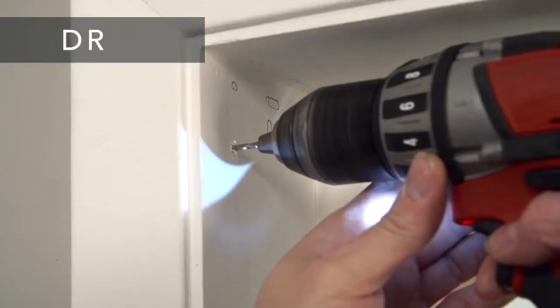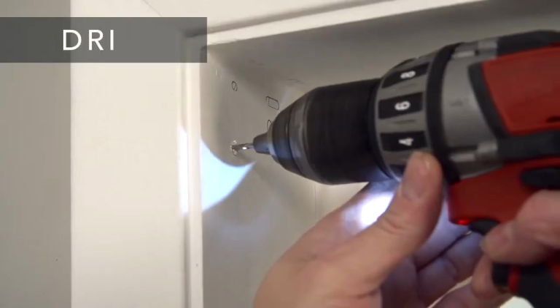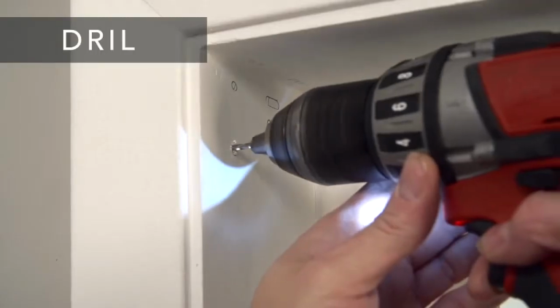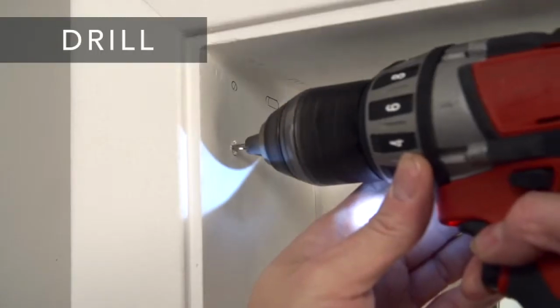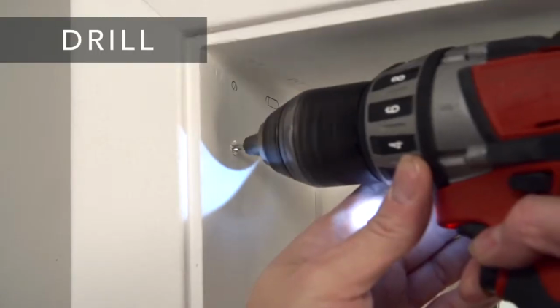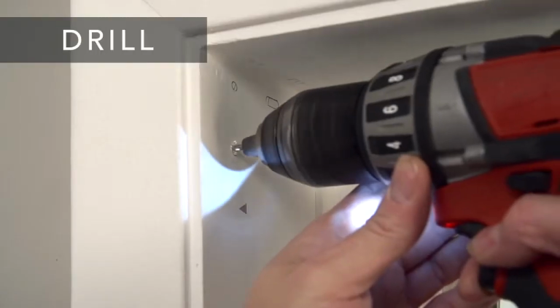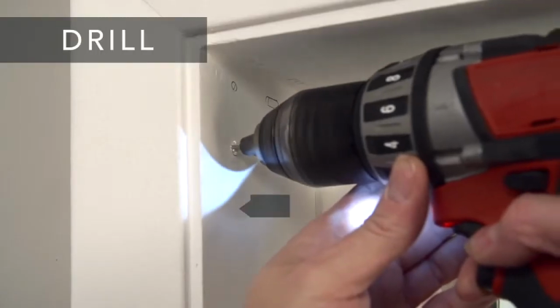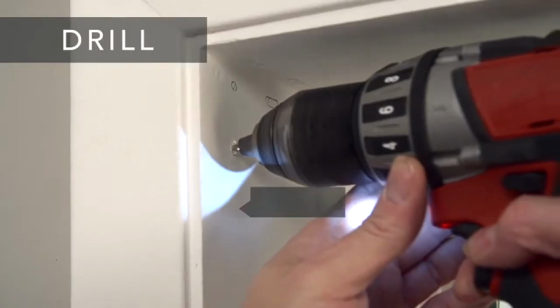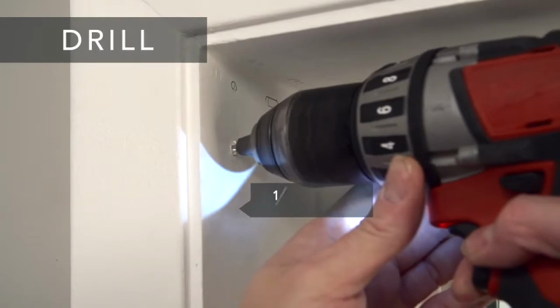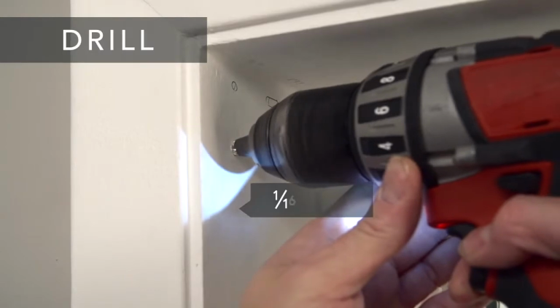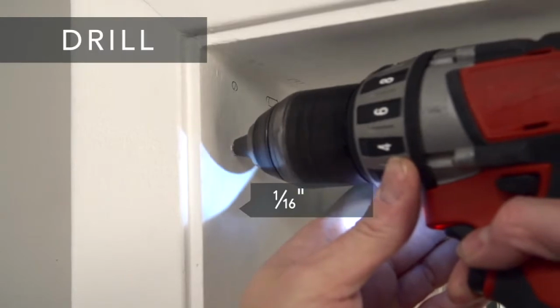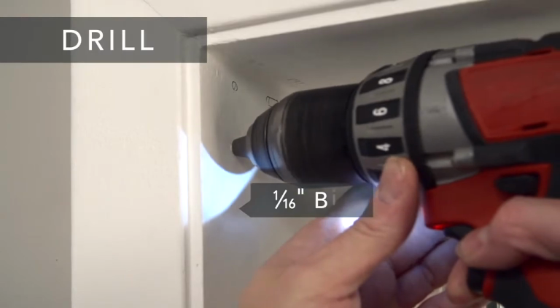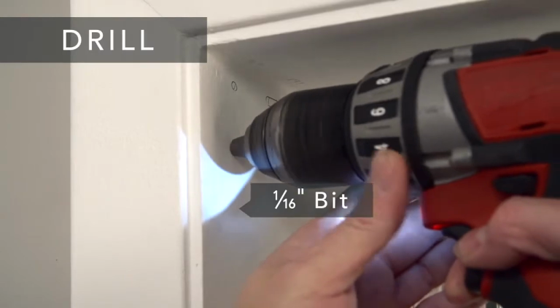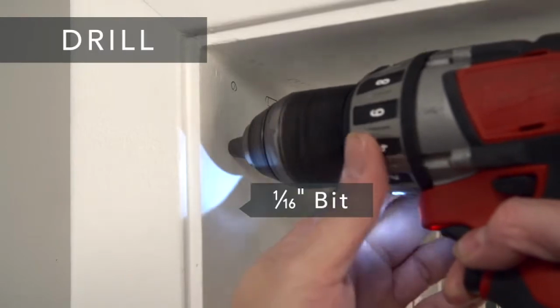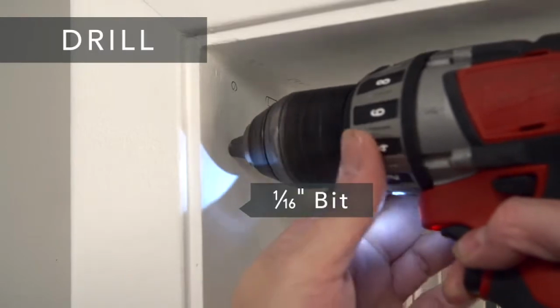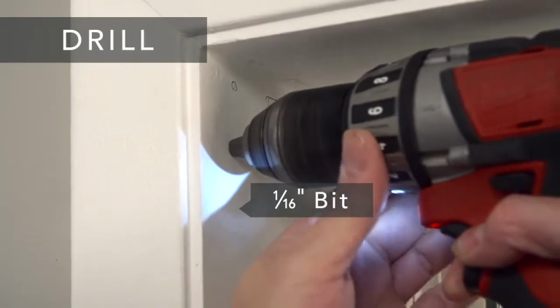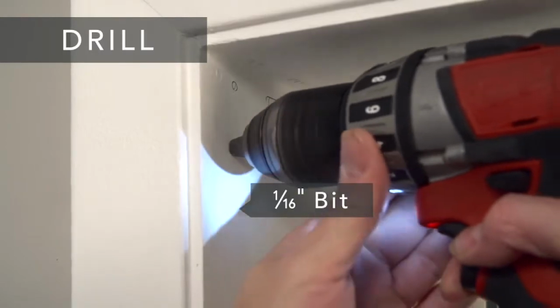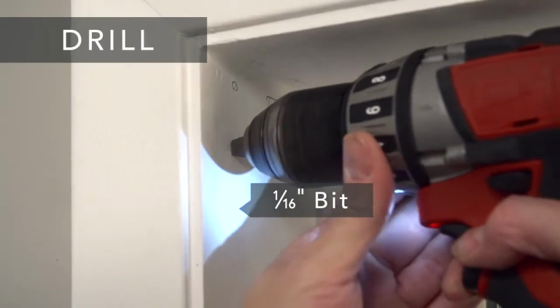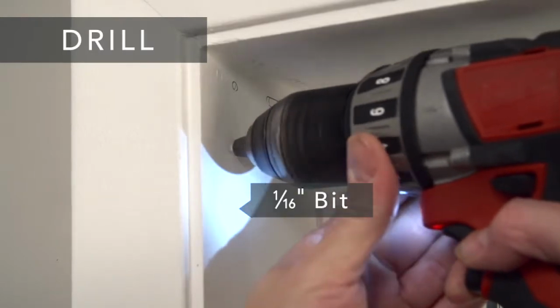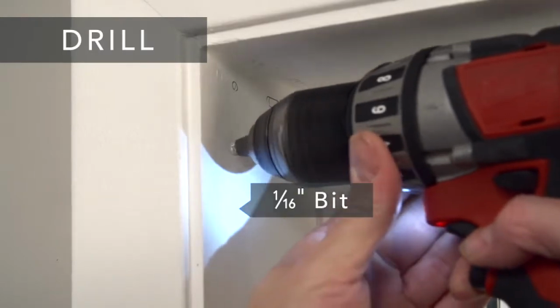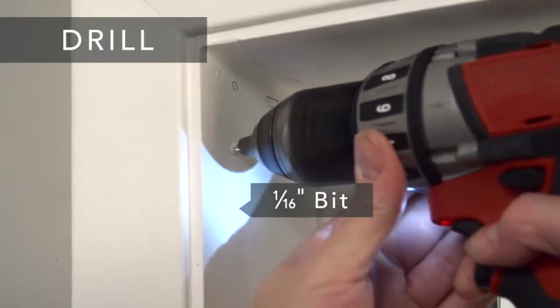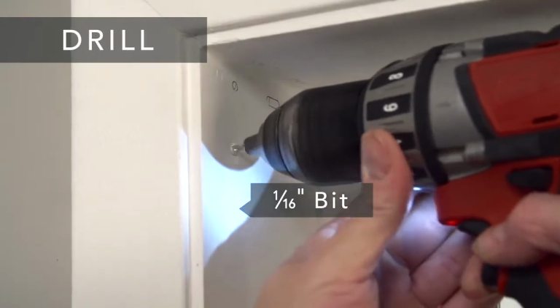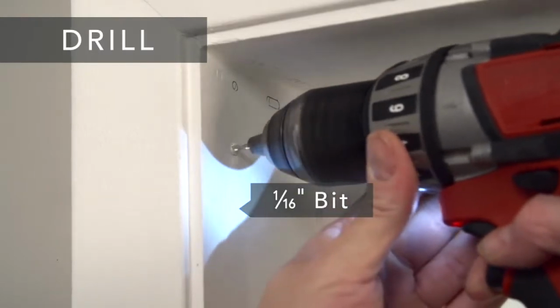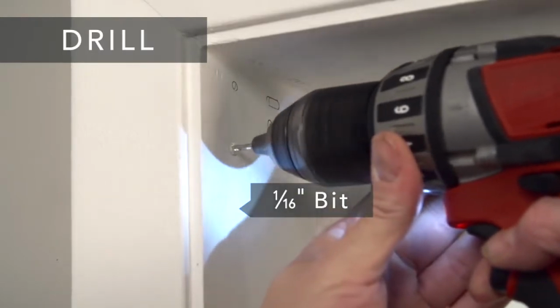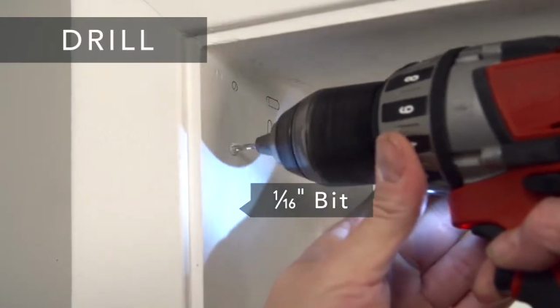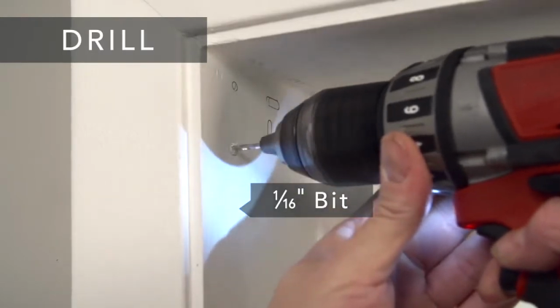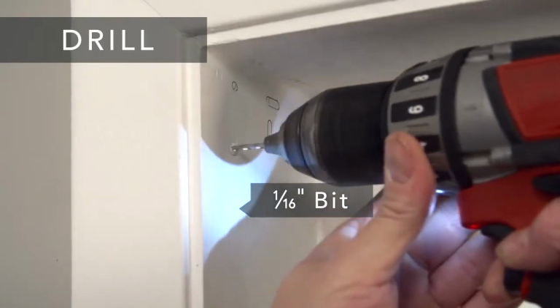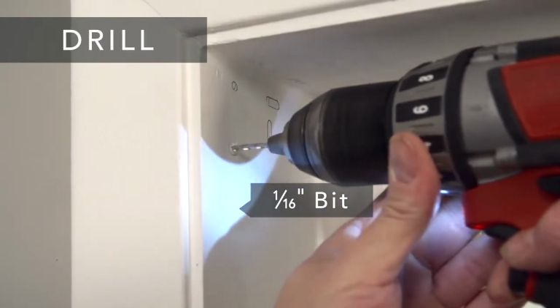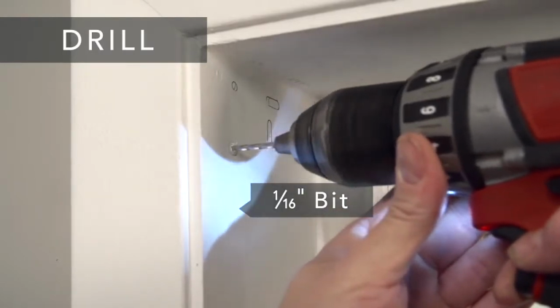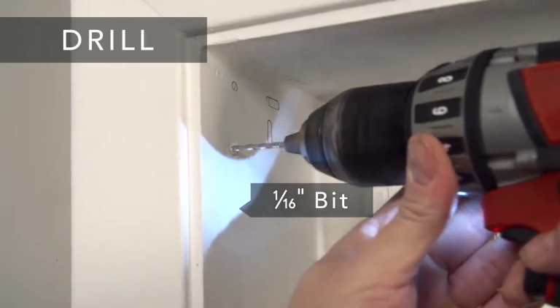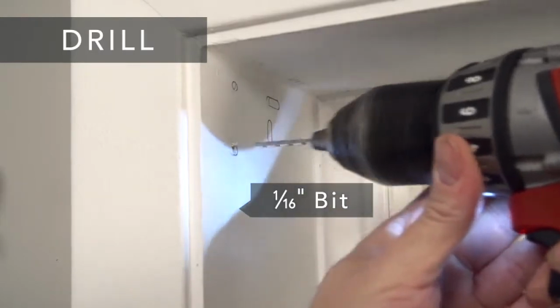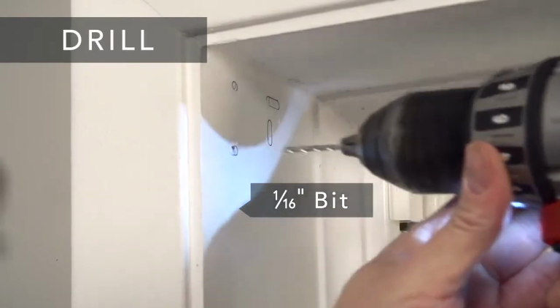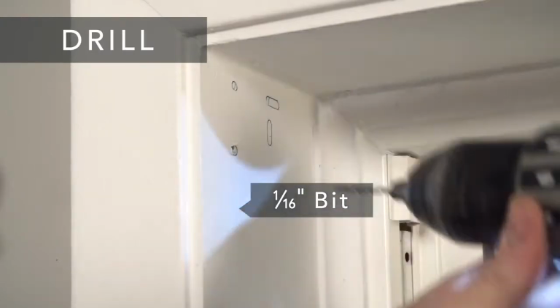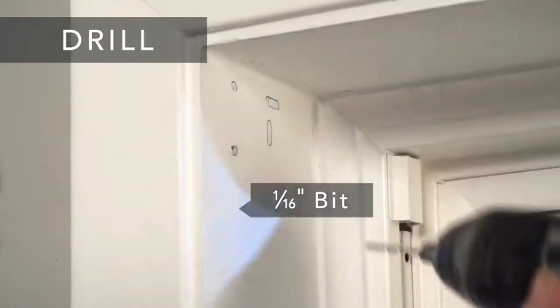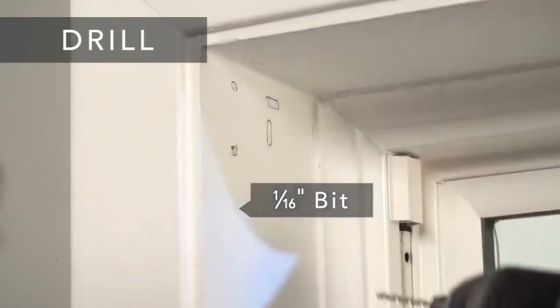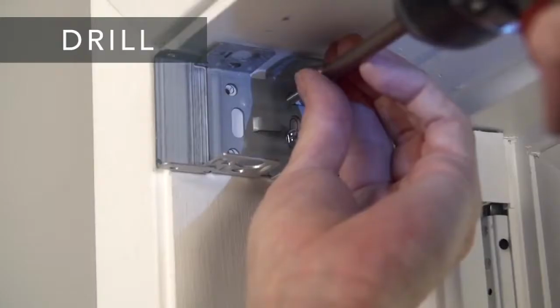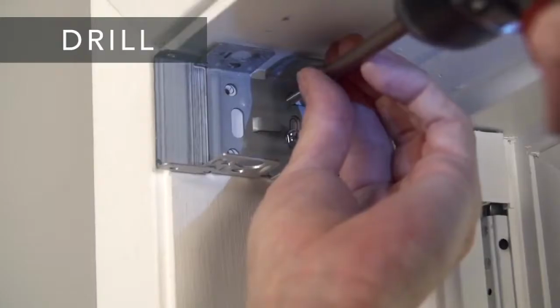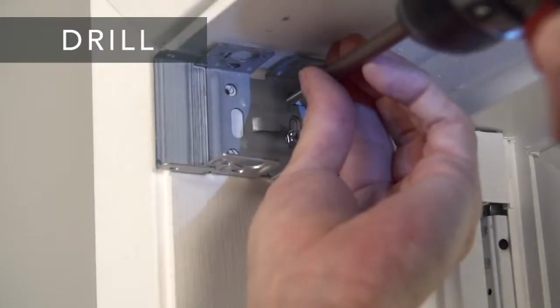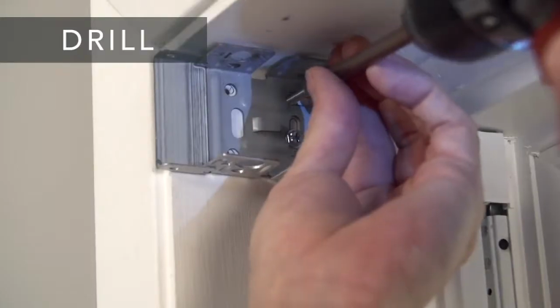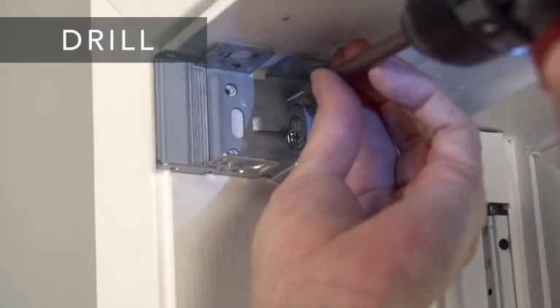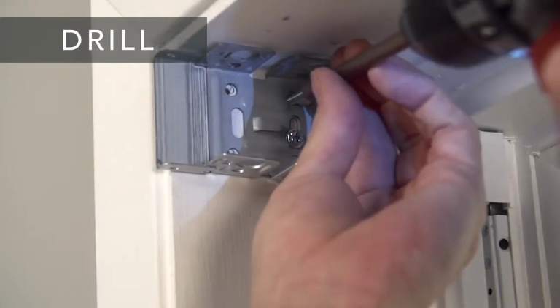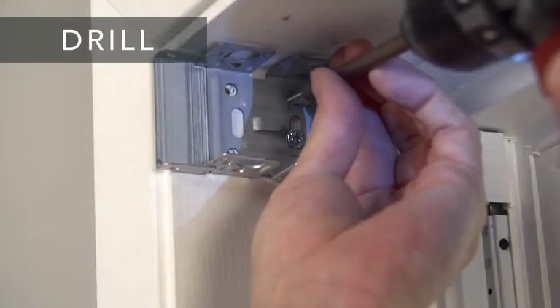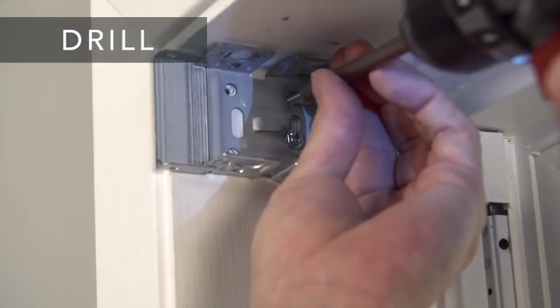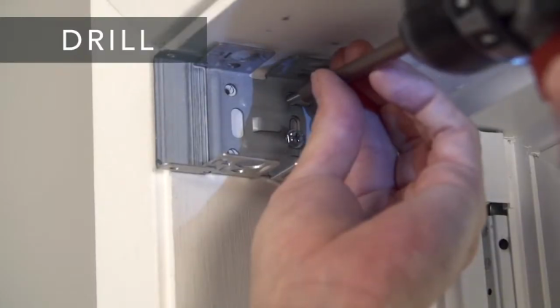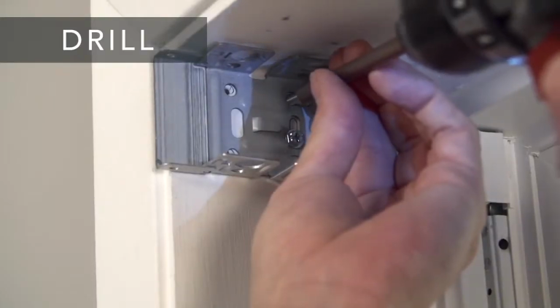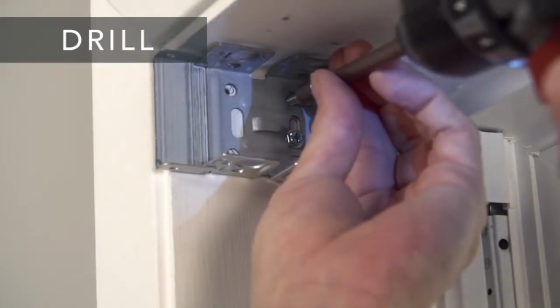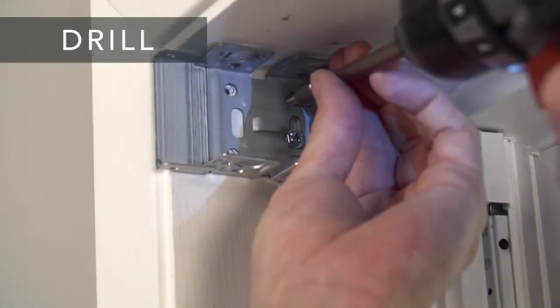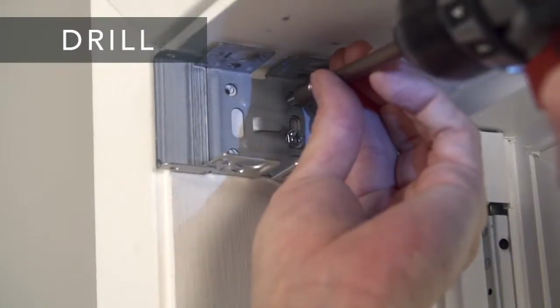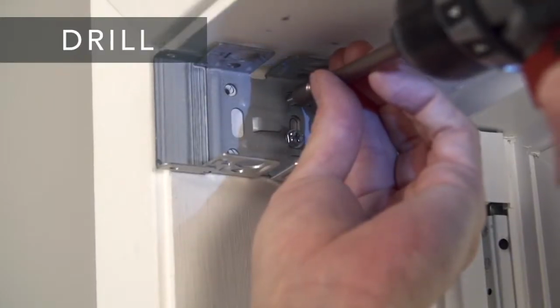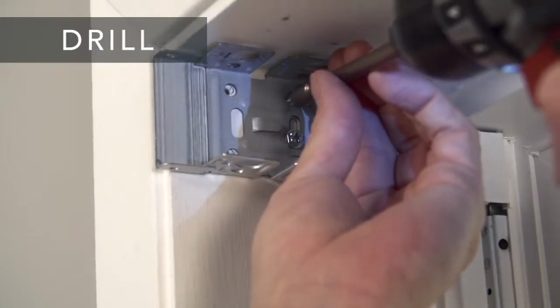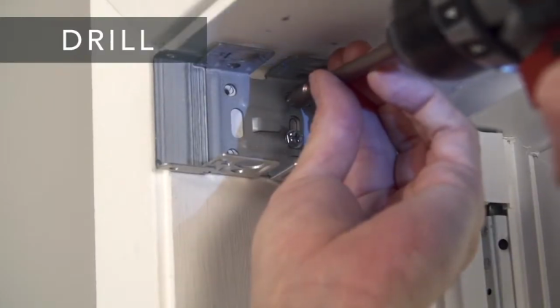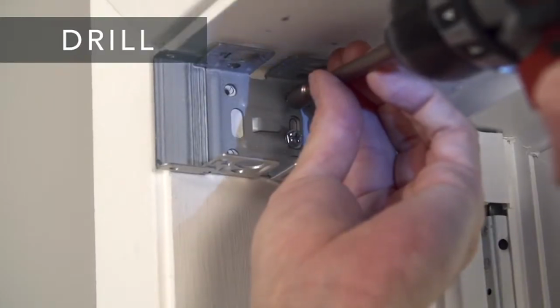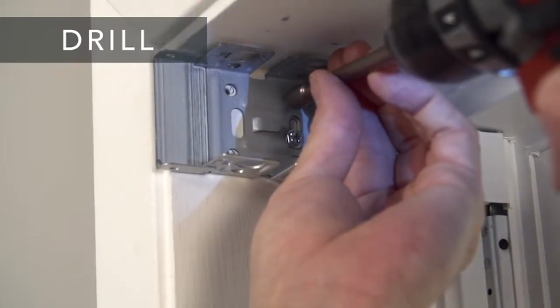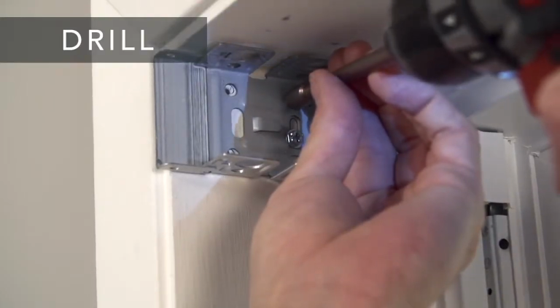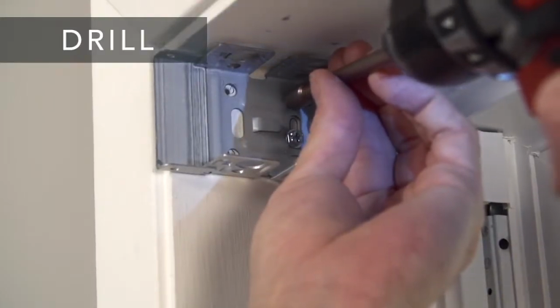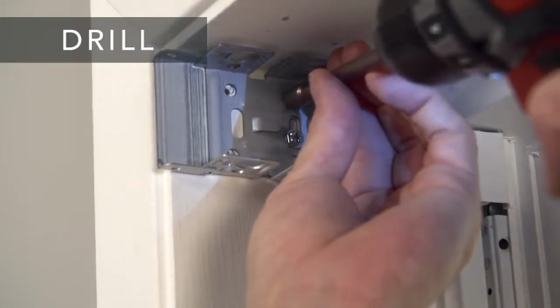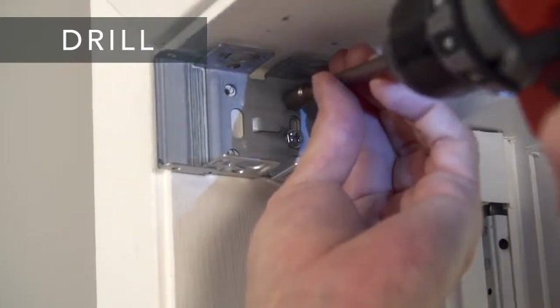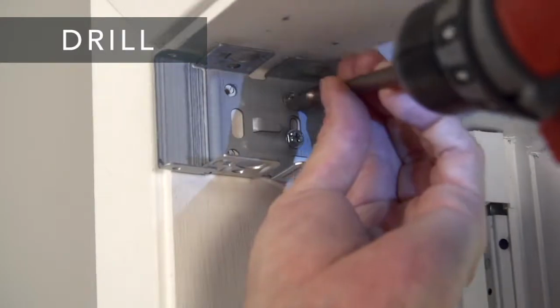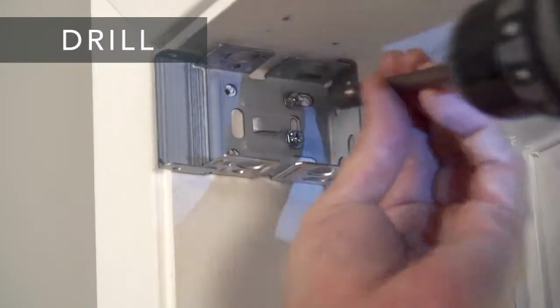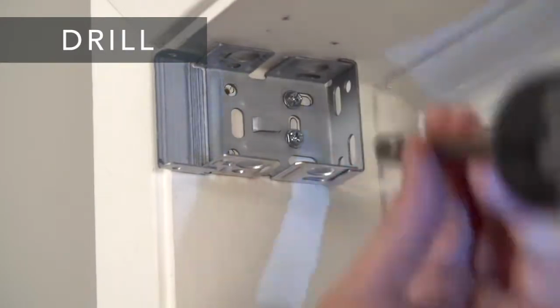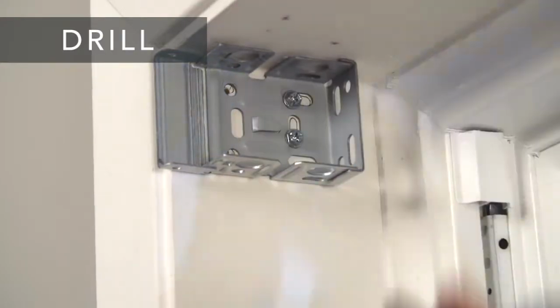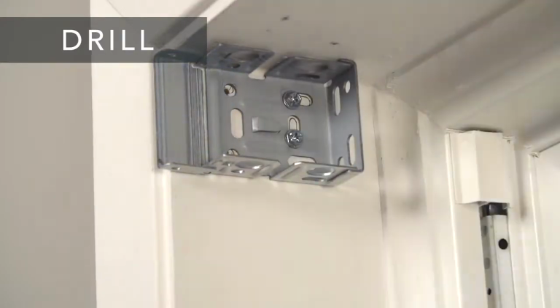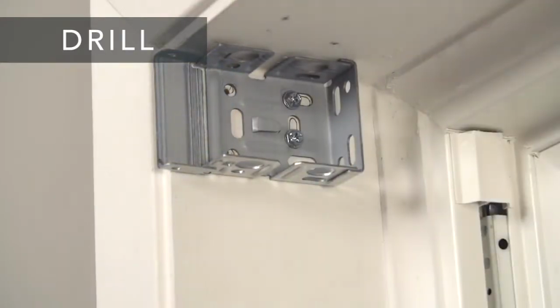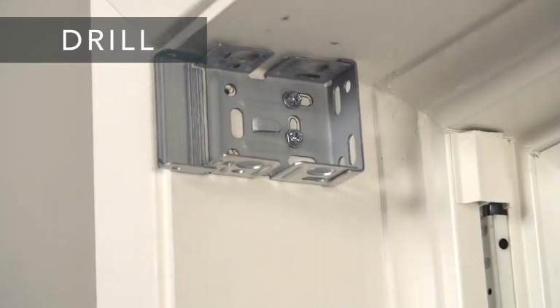Now drill the holes for the screws with a 1/16th inch drill bit and screw the bracket securely into place.